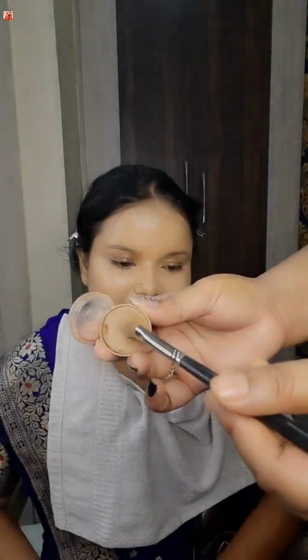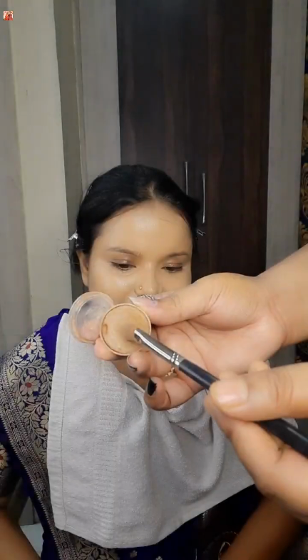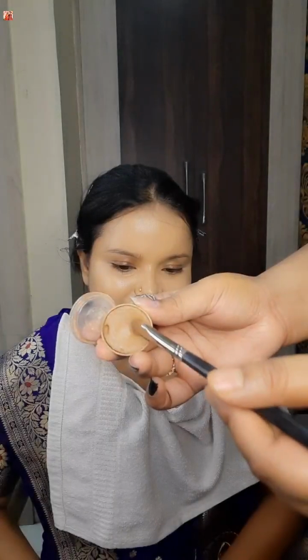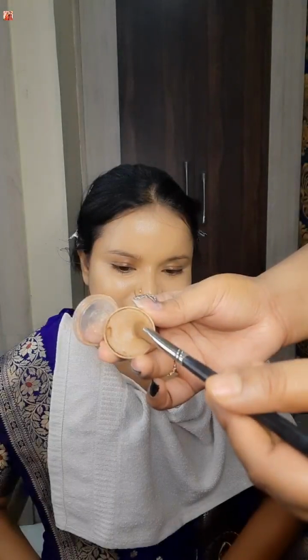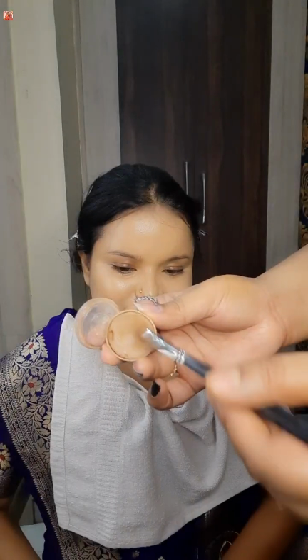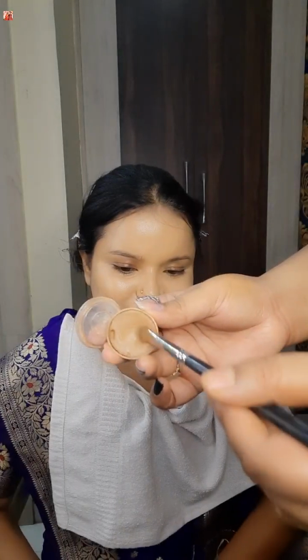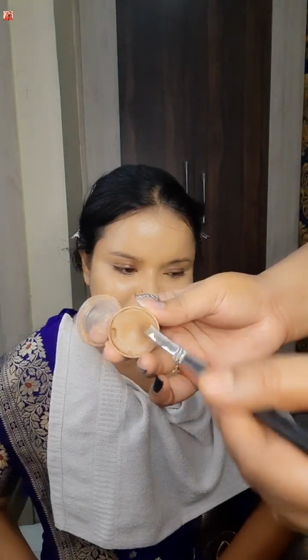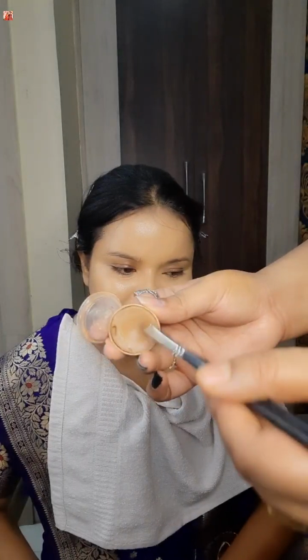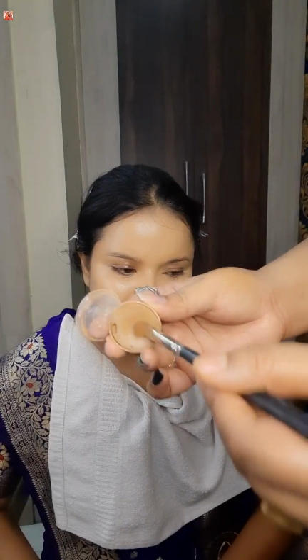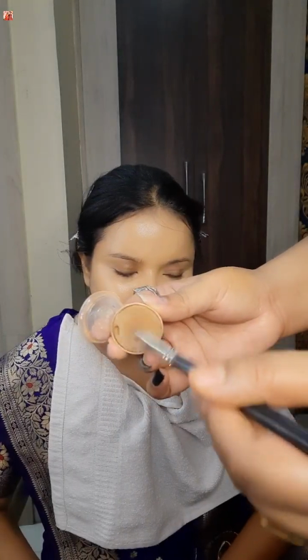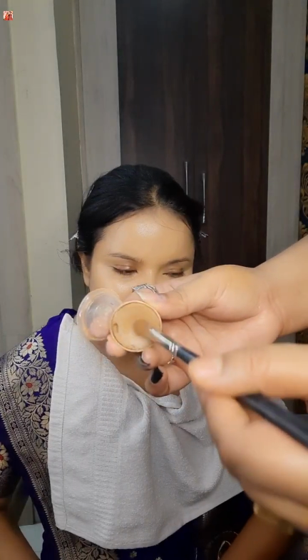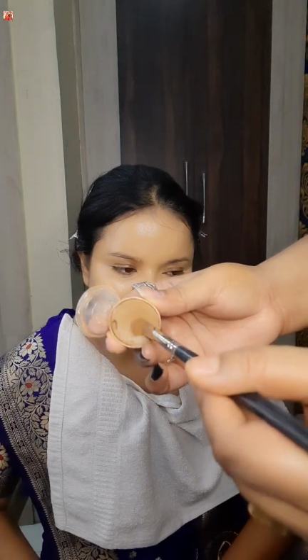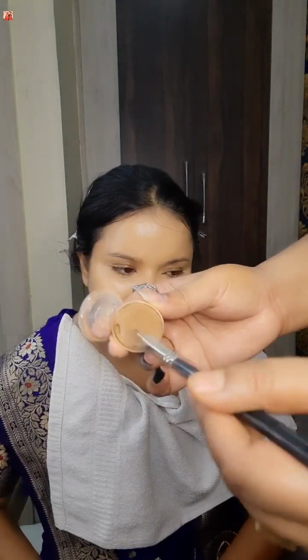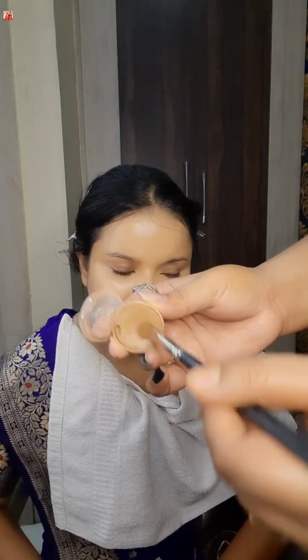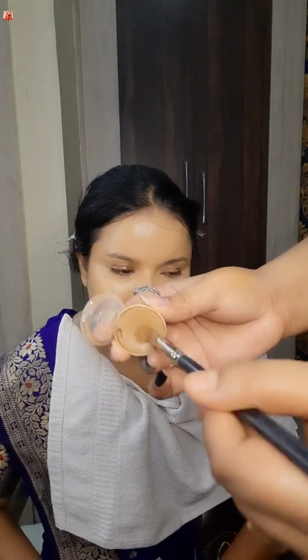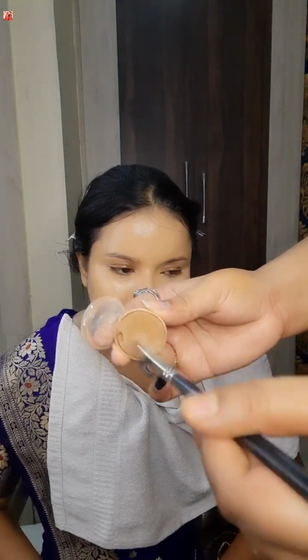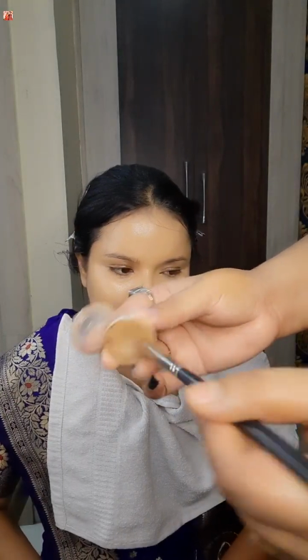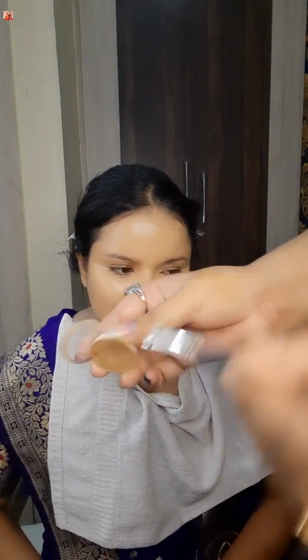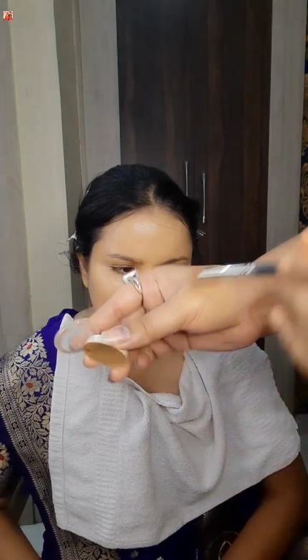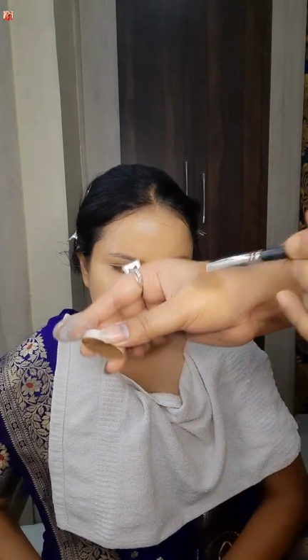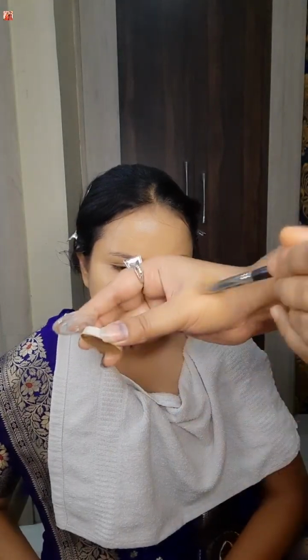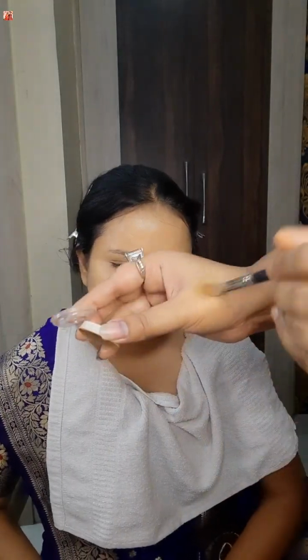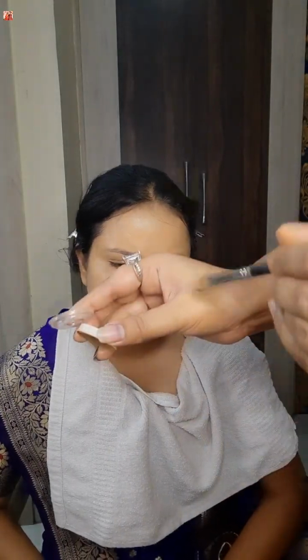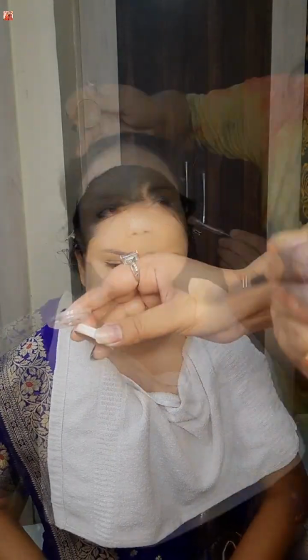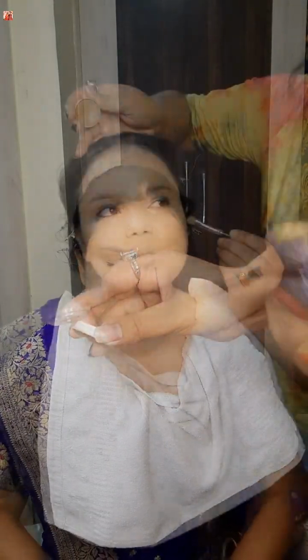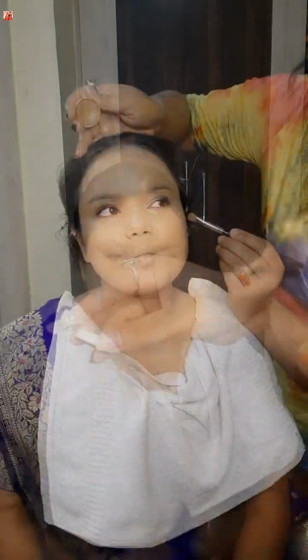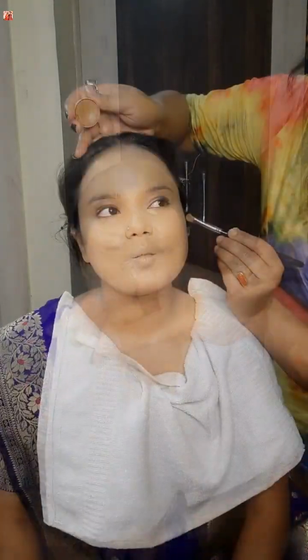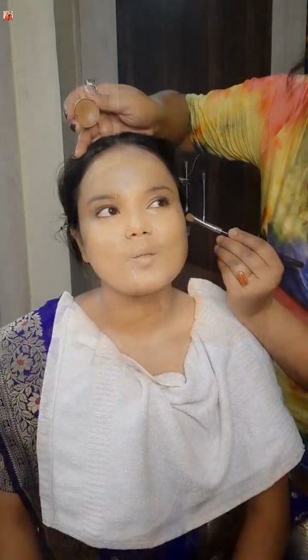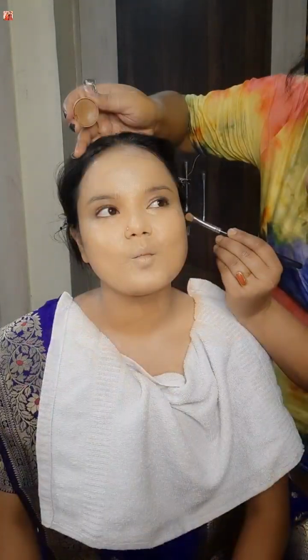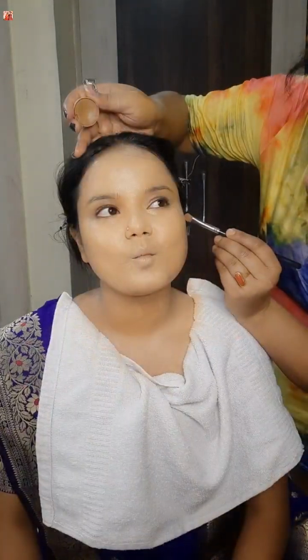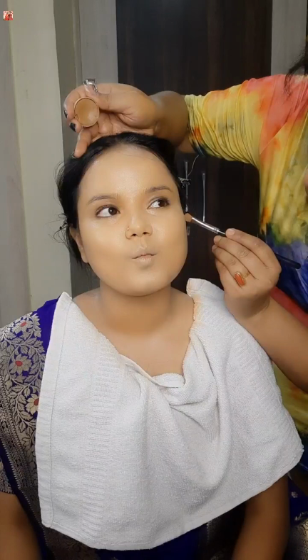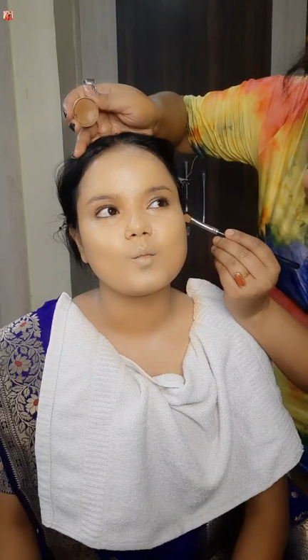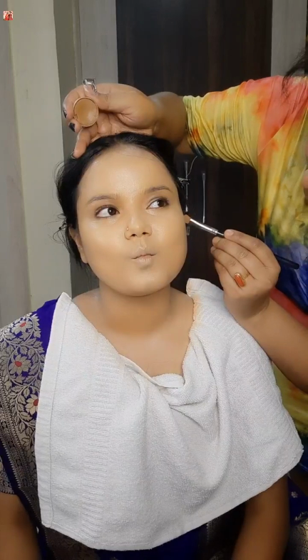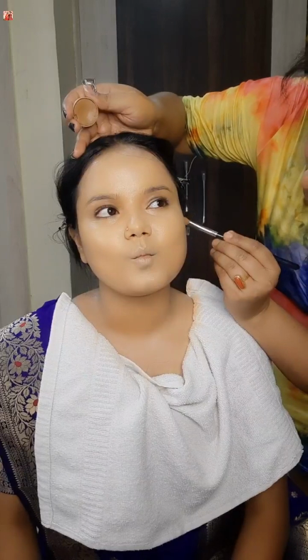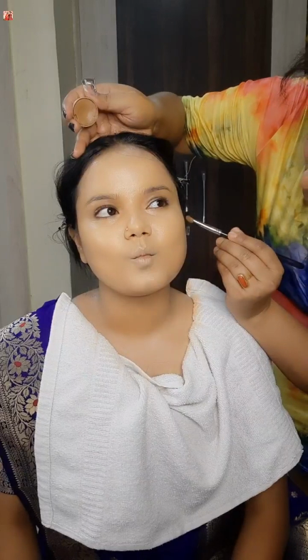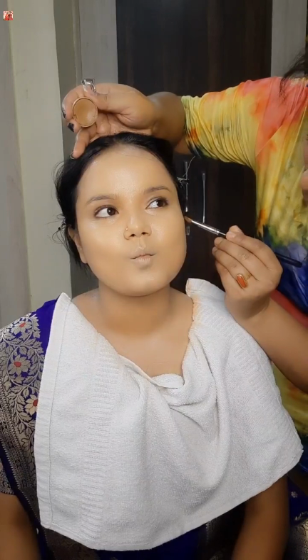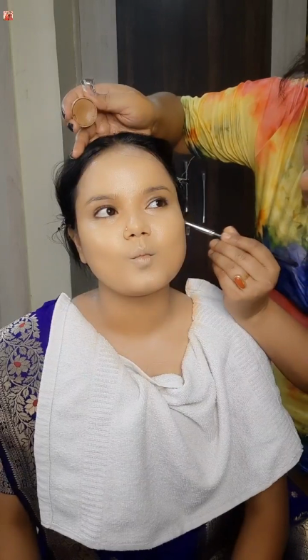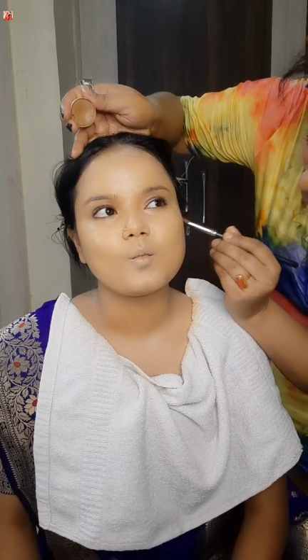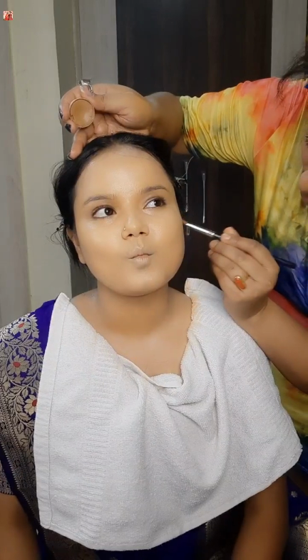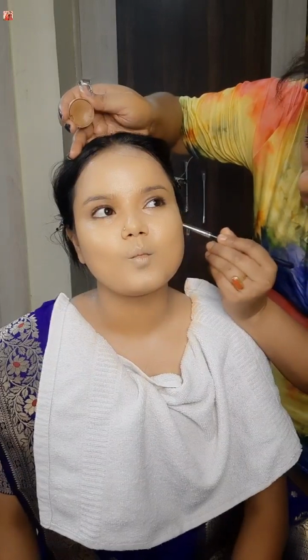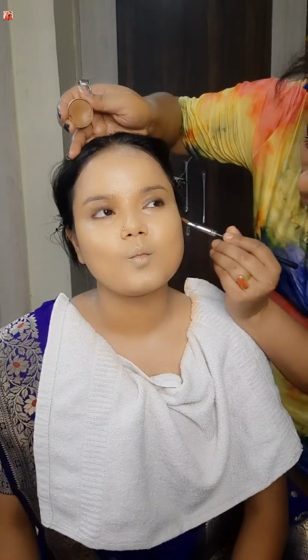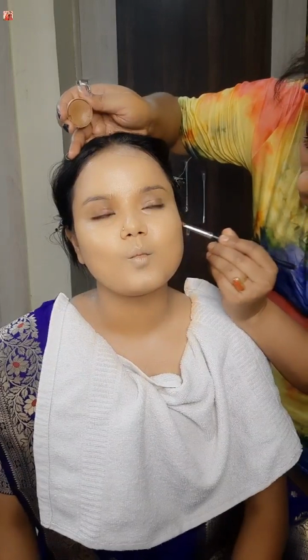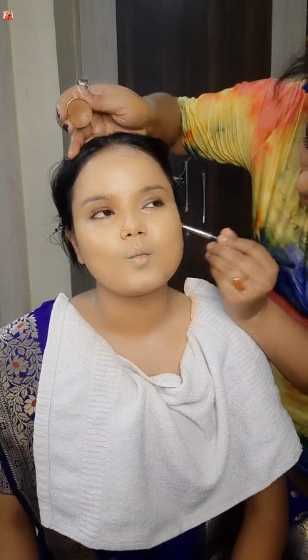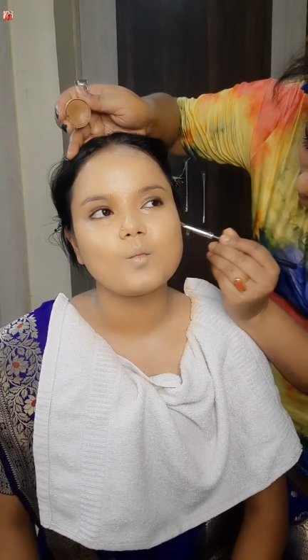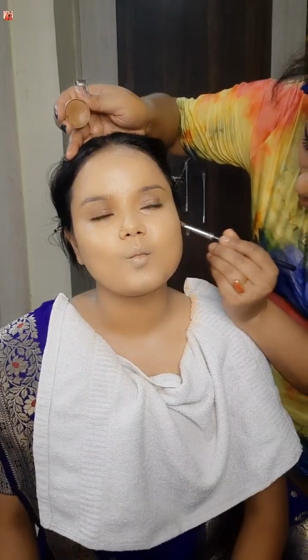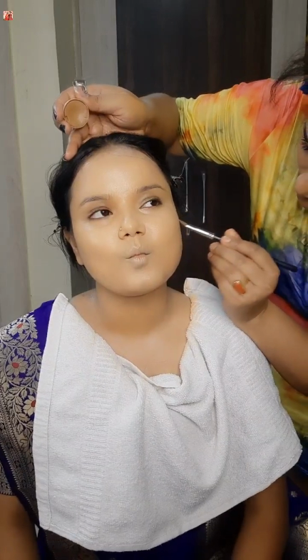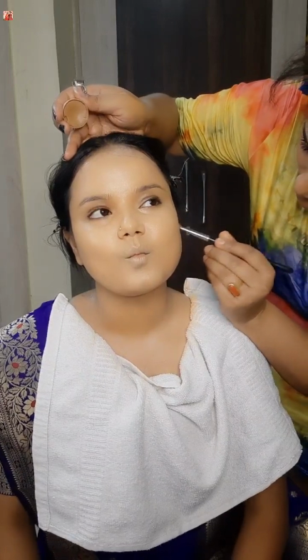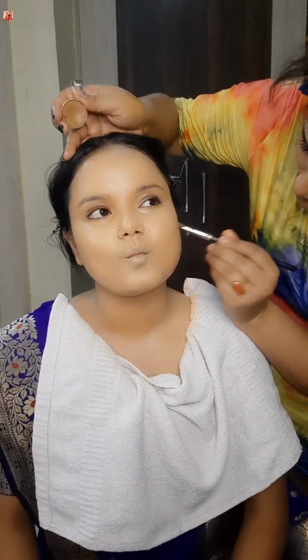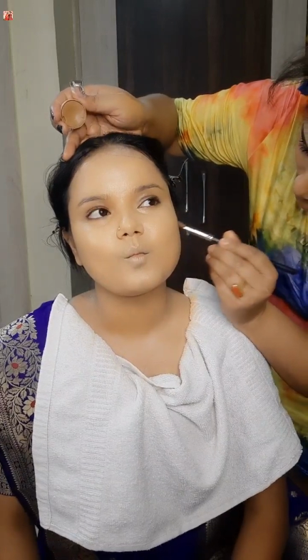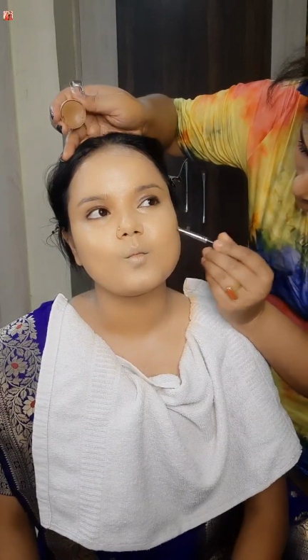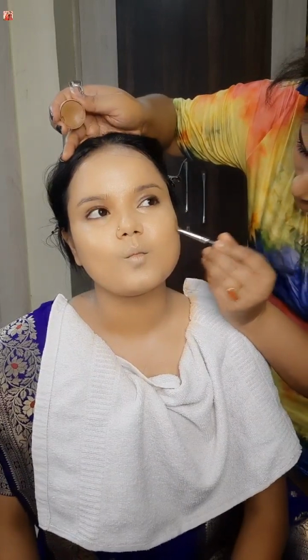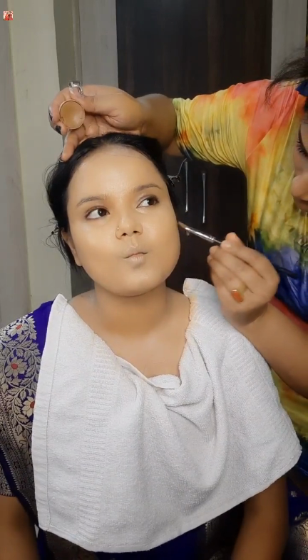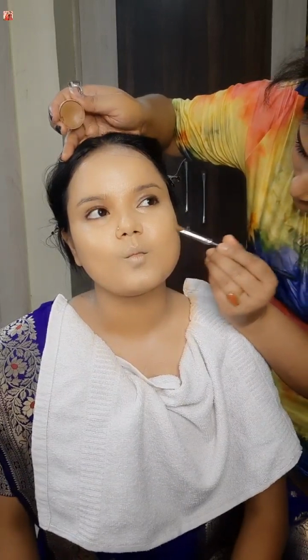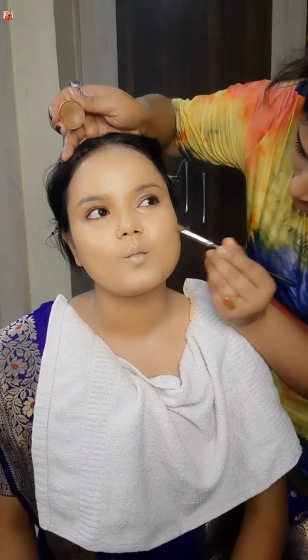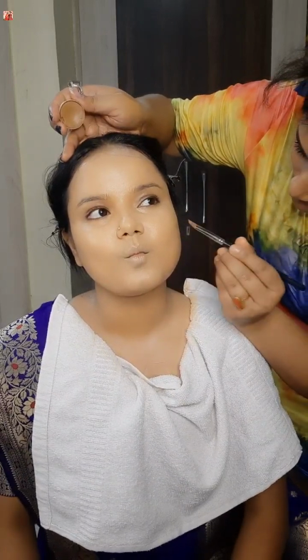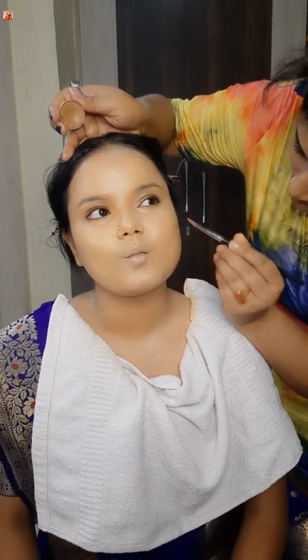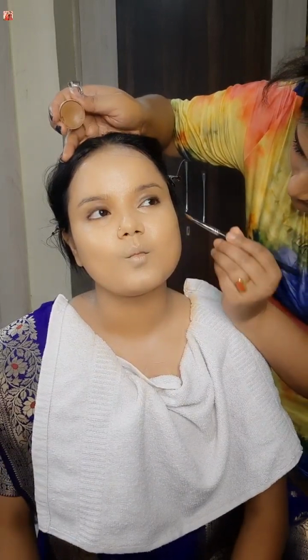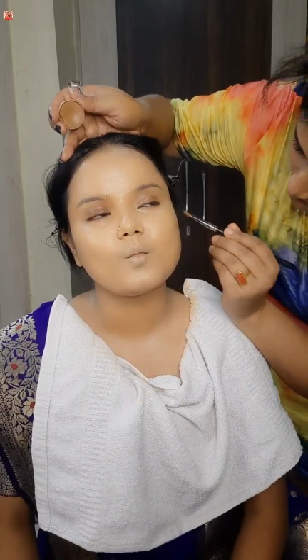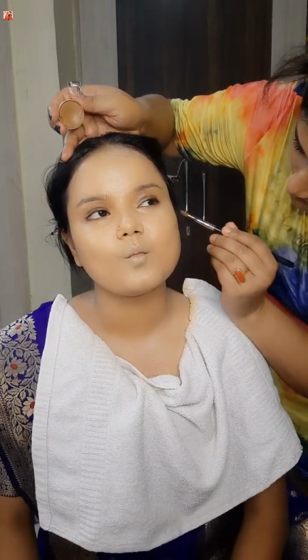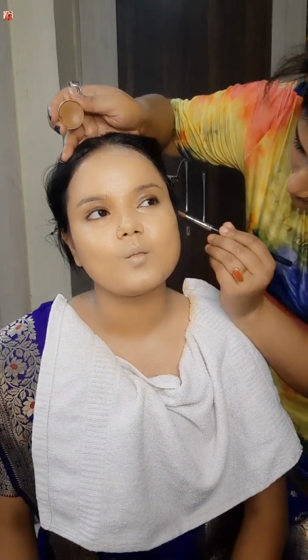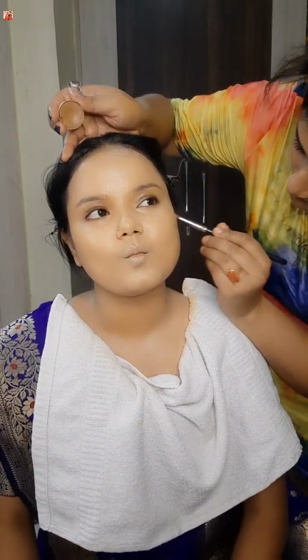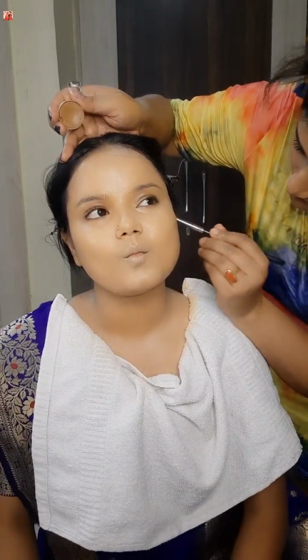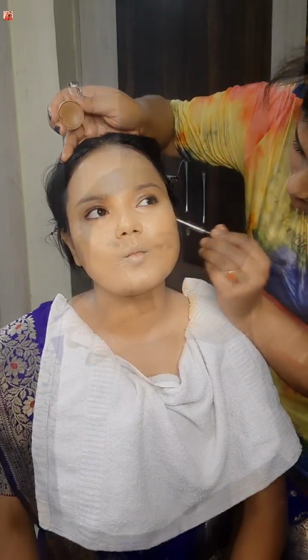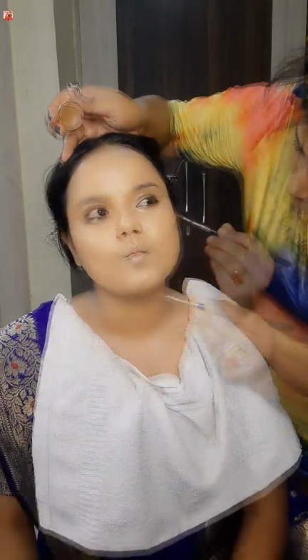I blend it with a little contouring — I have a little cream contour and a thin brush.